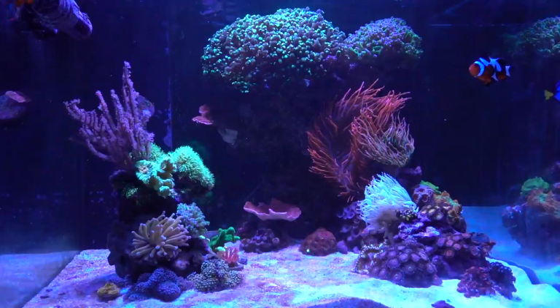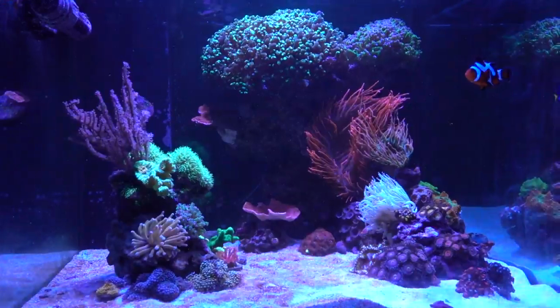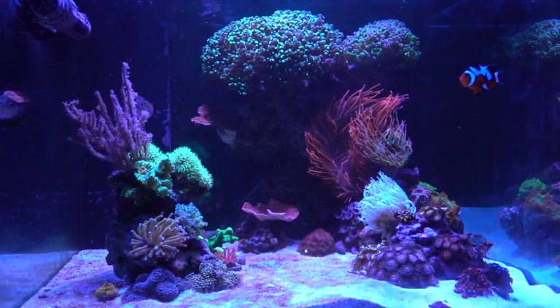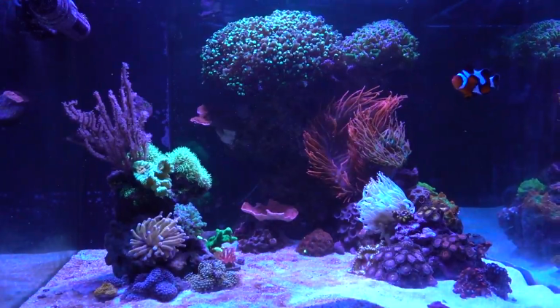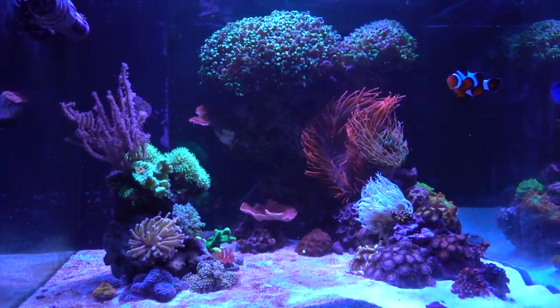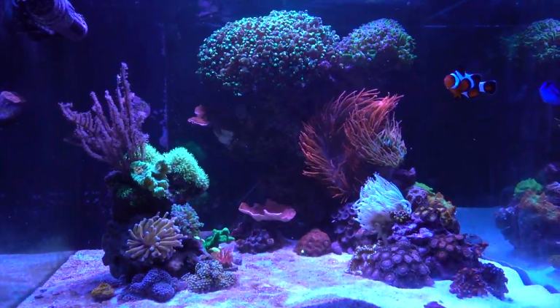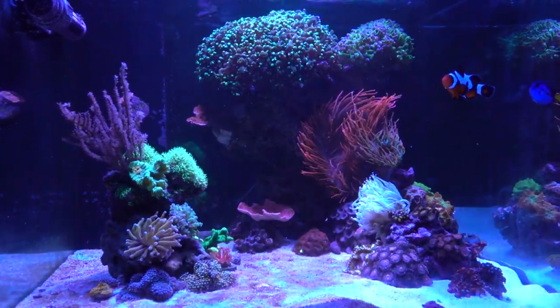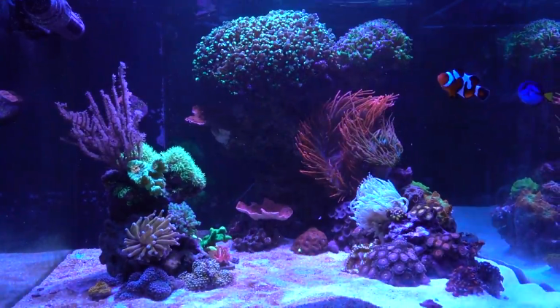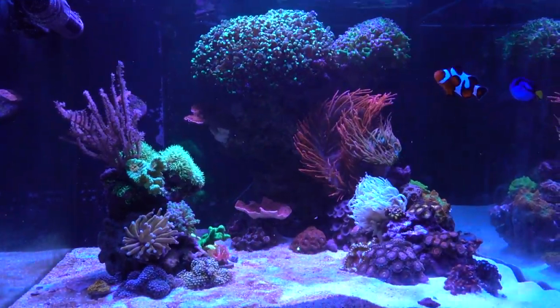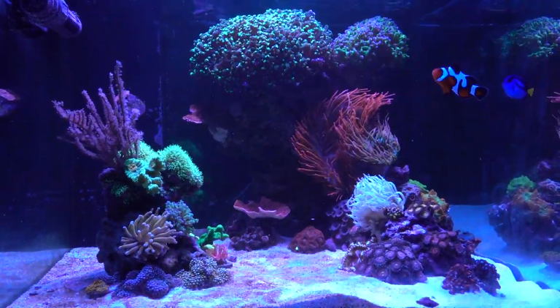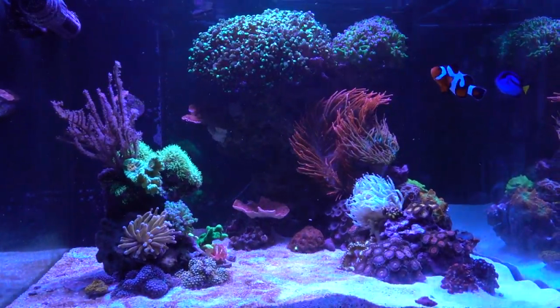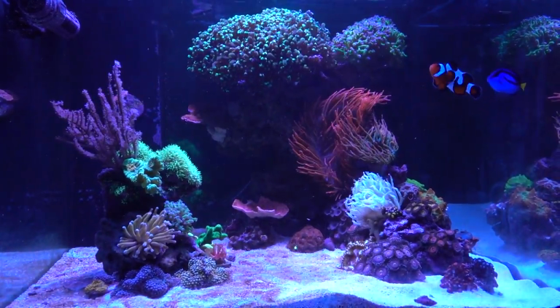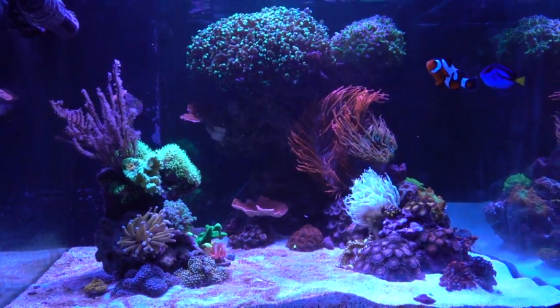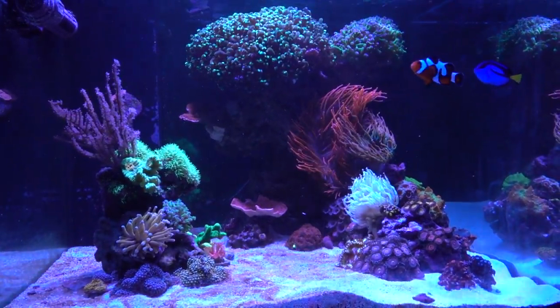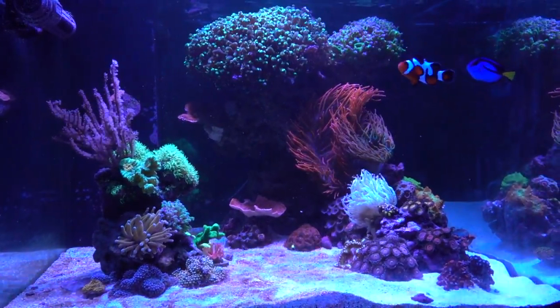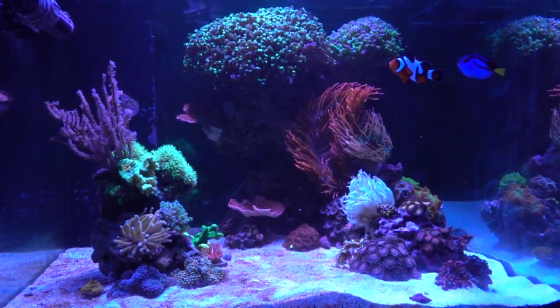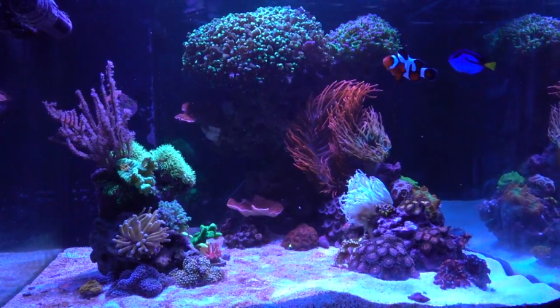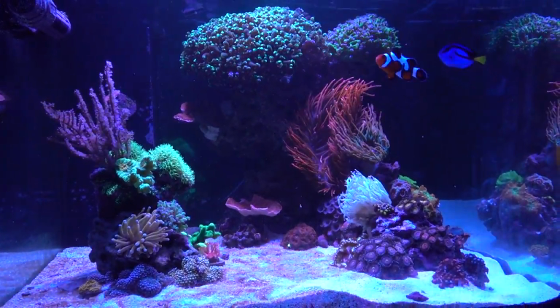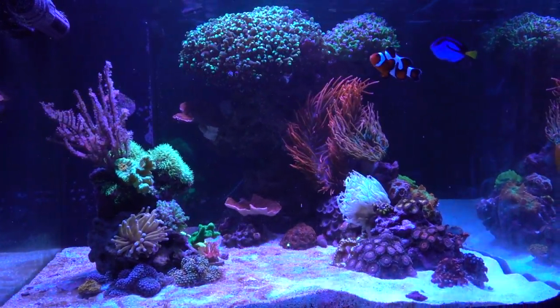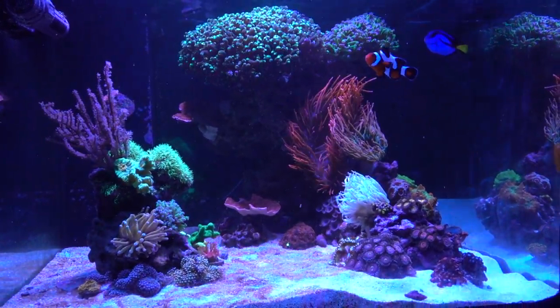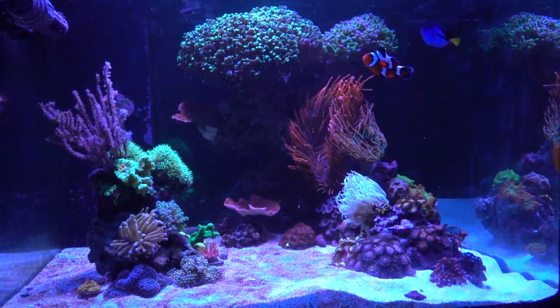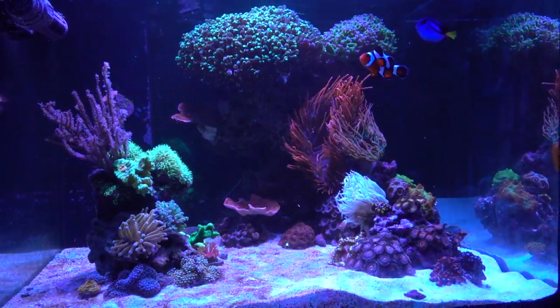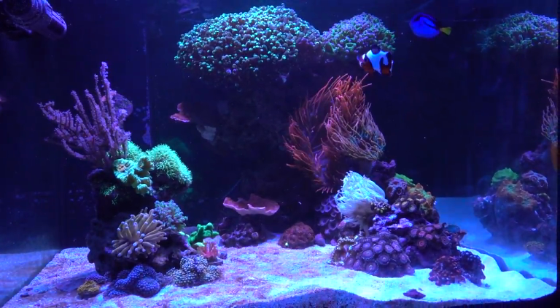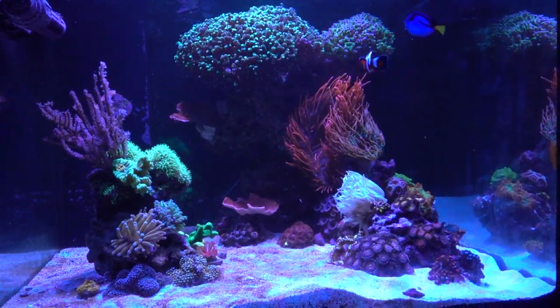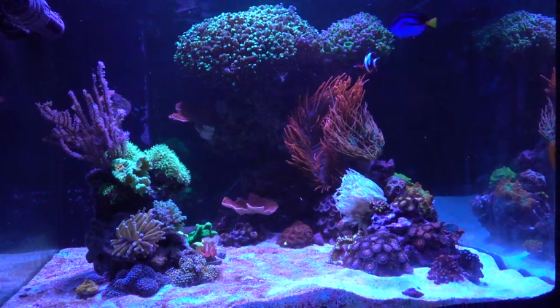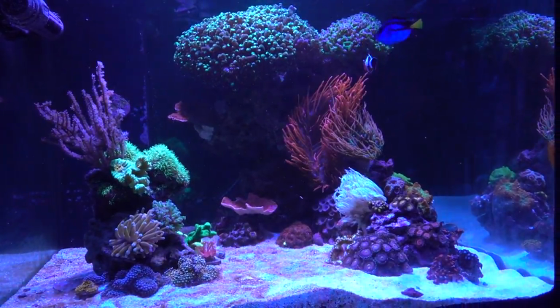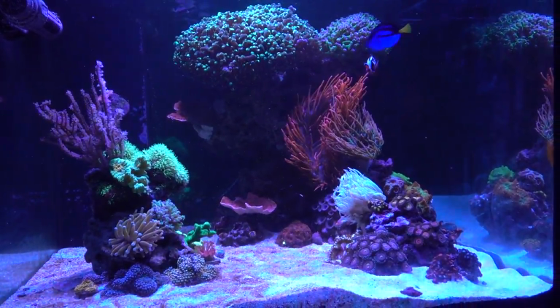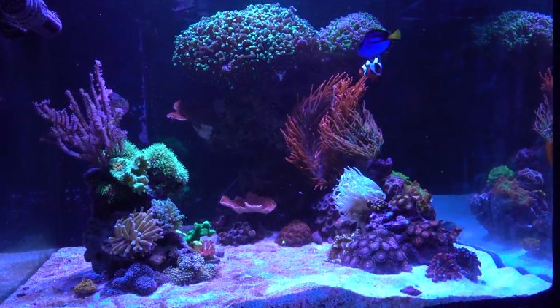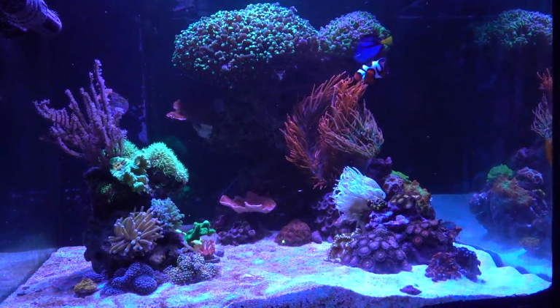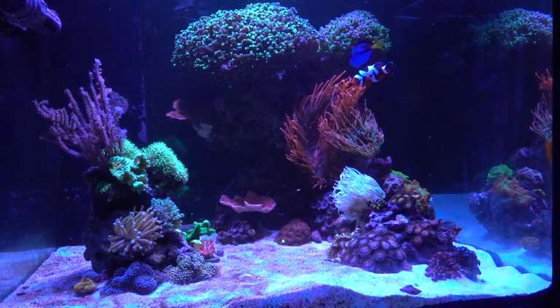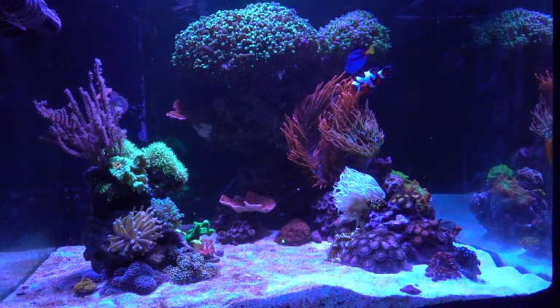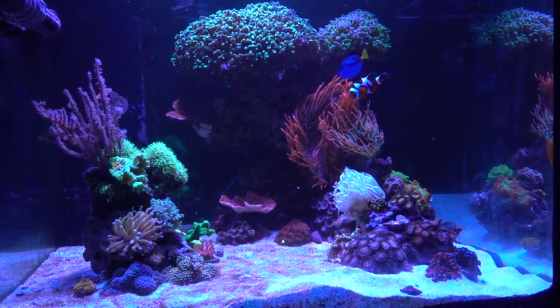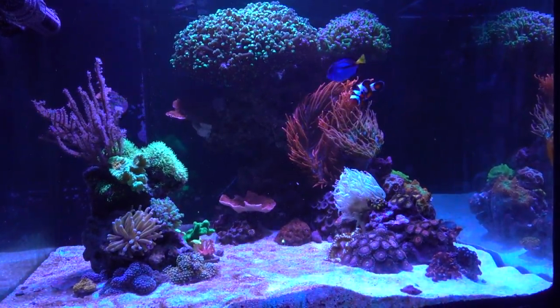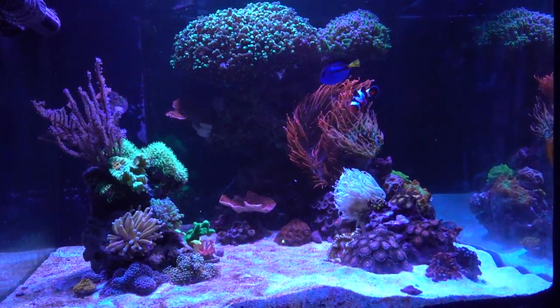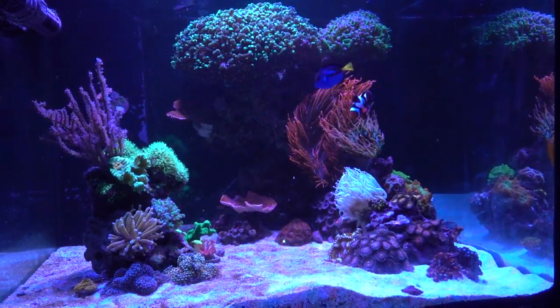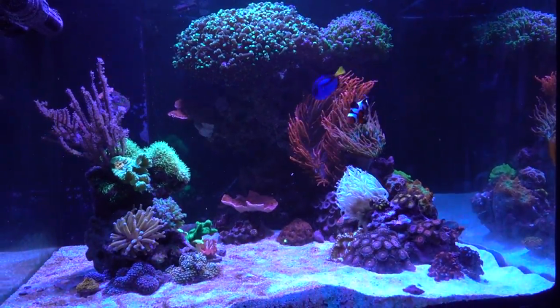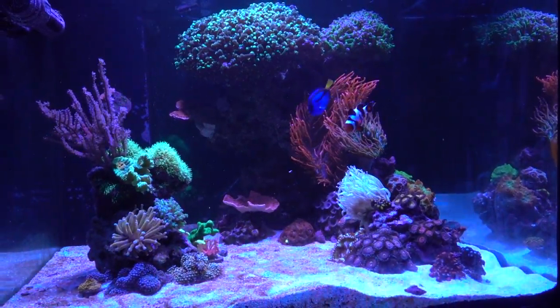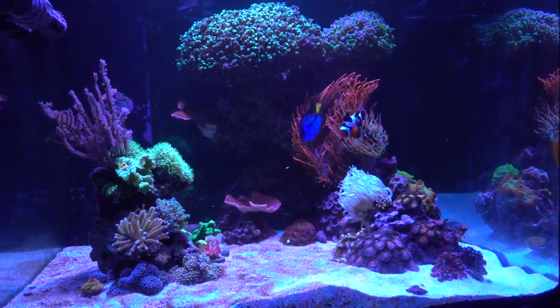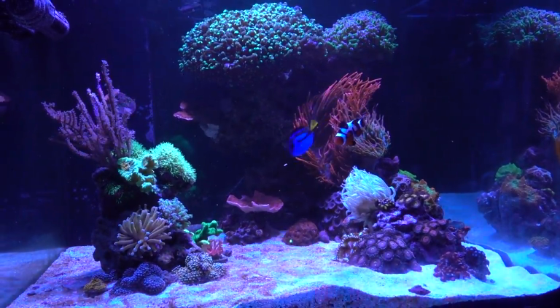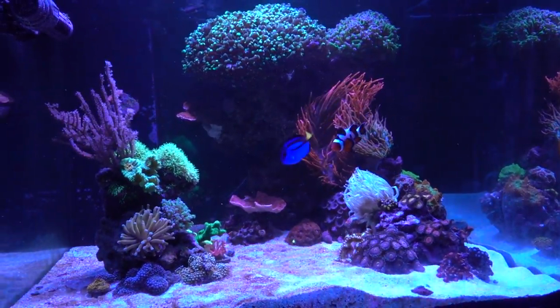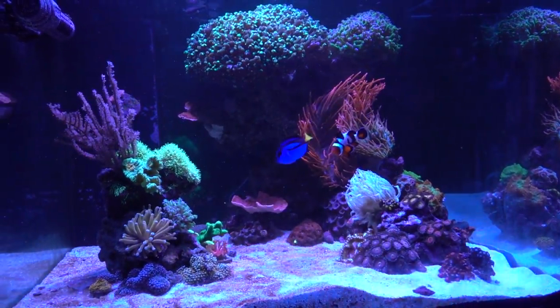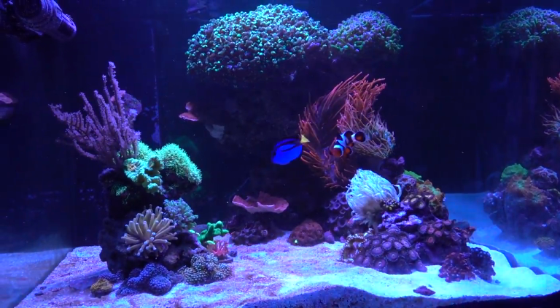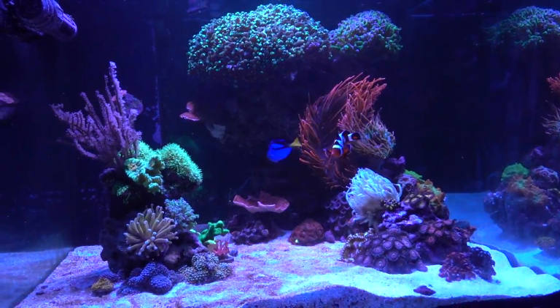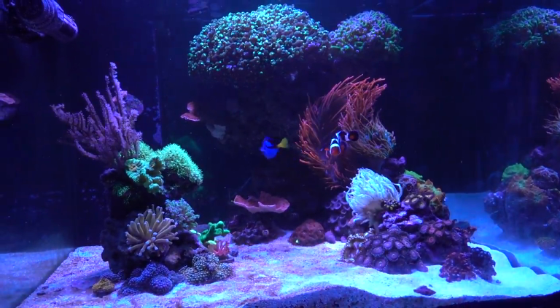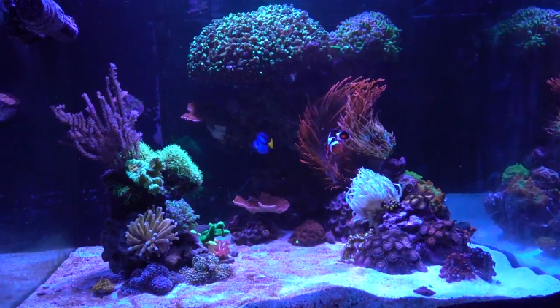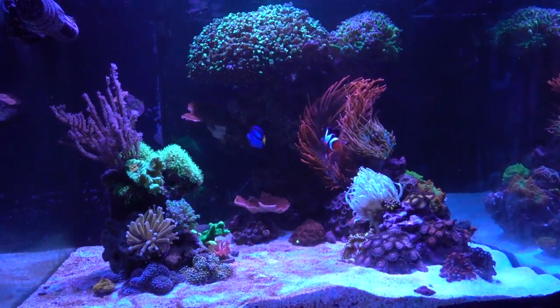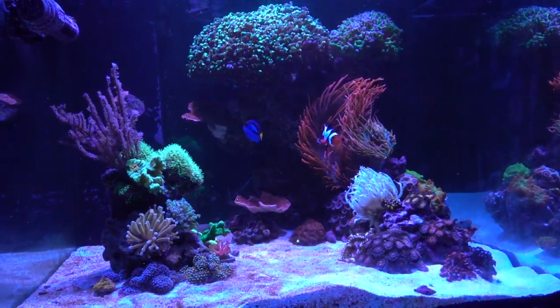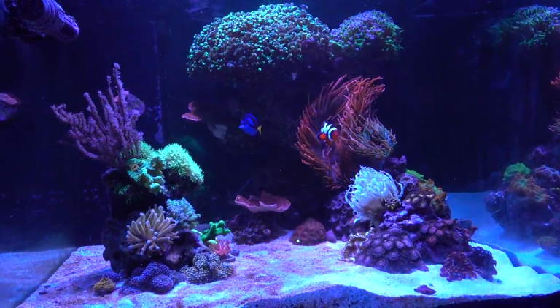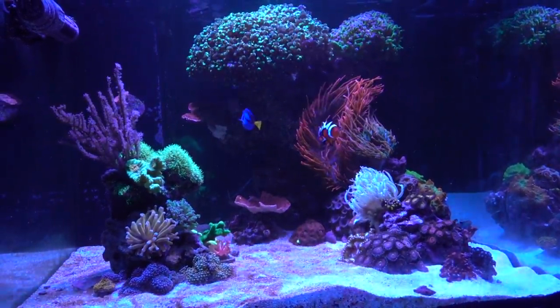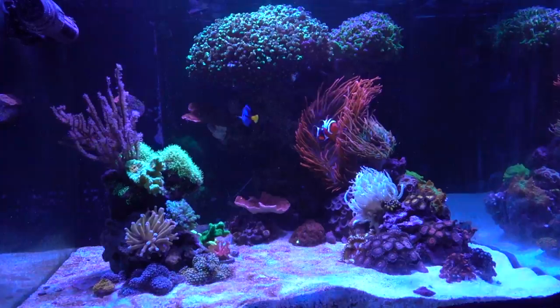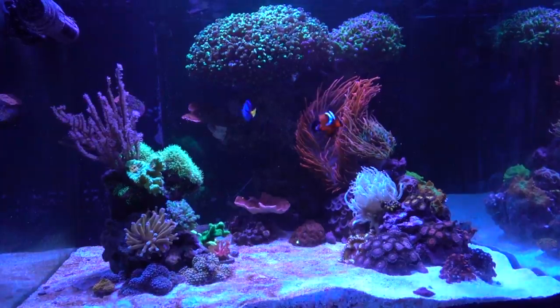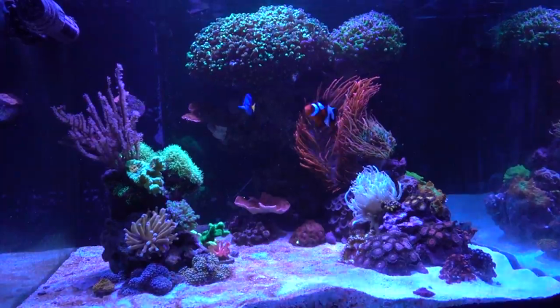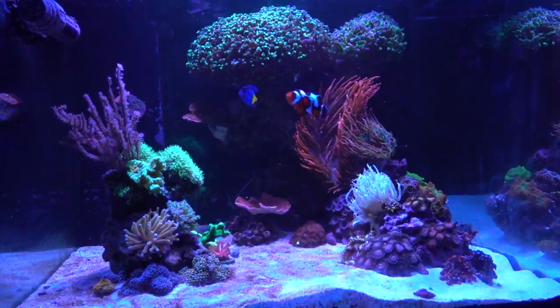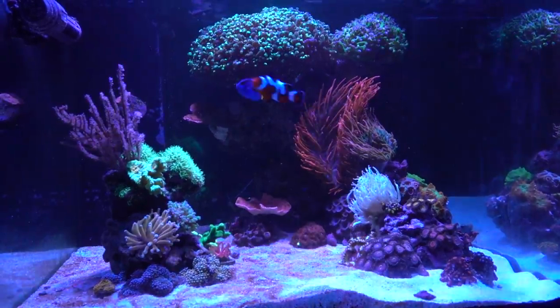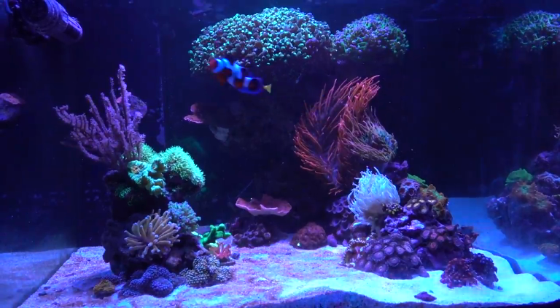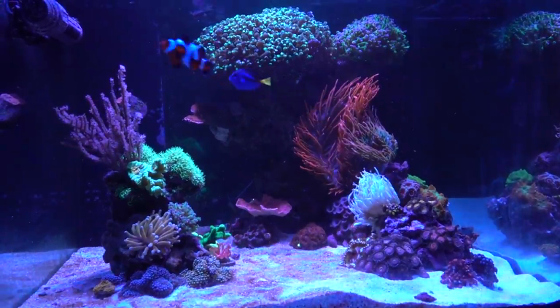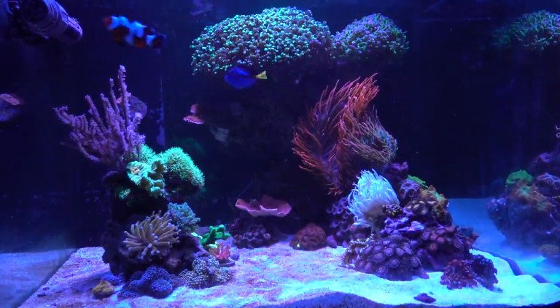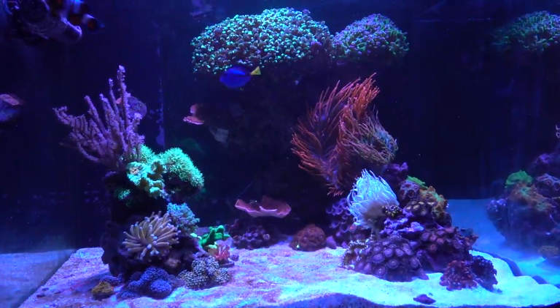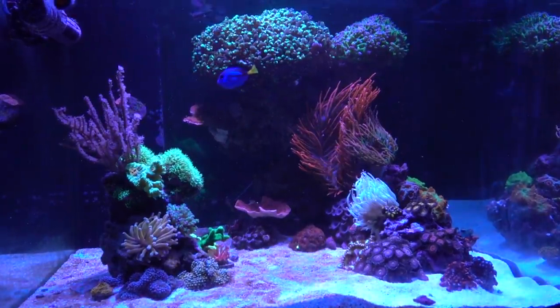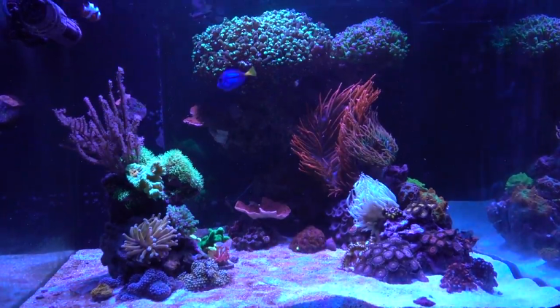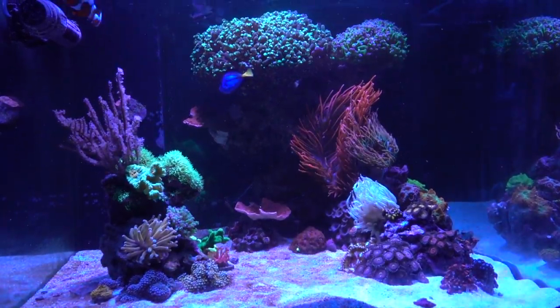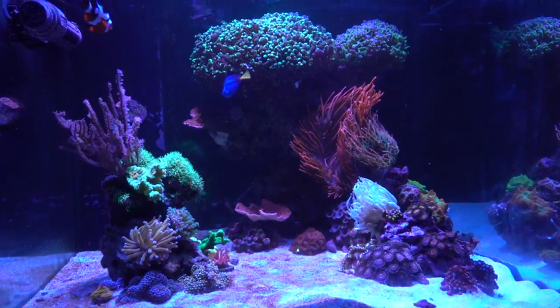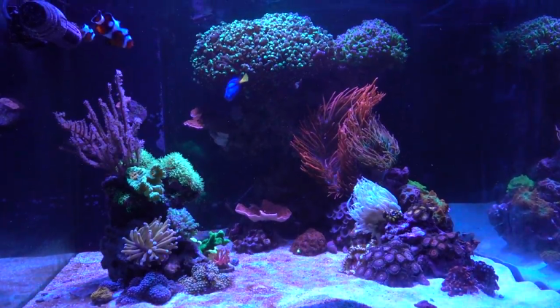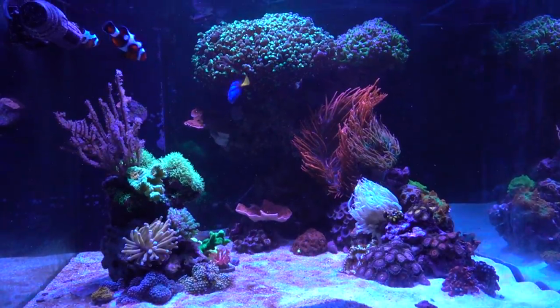Hey, what's up reefers, coming at you with another weekly update of the 45 gallon cube tank.